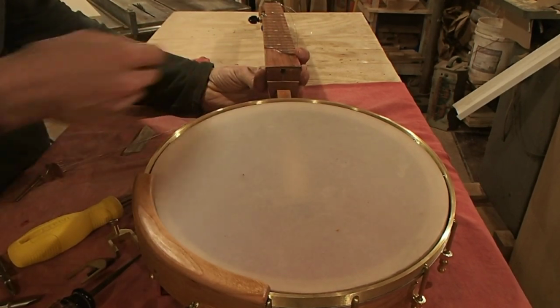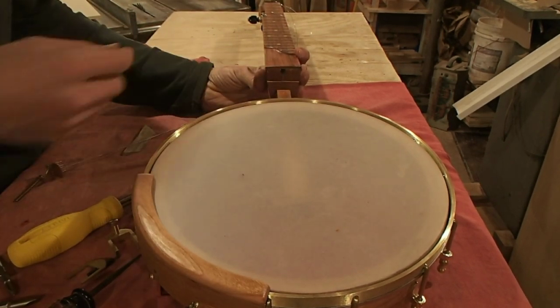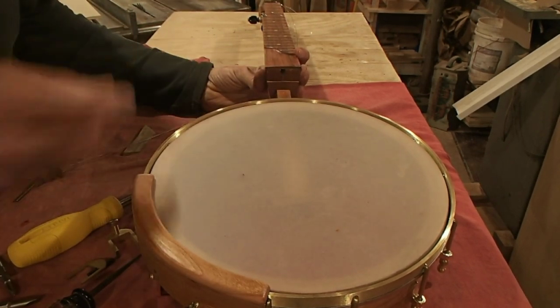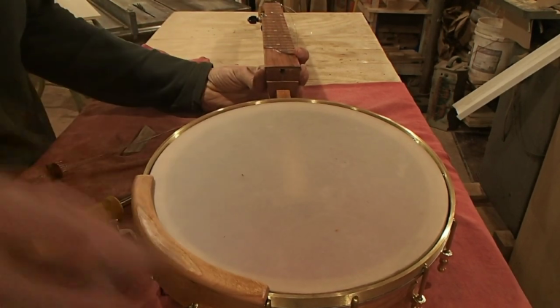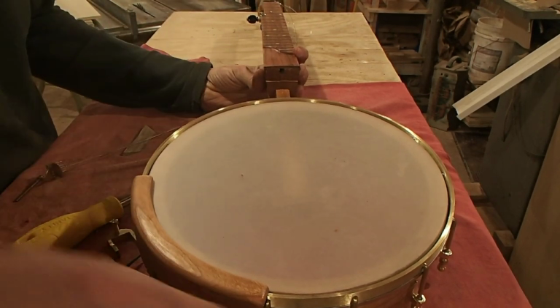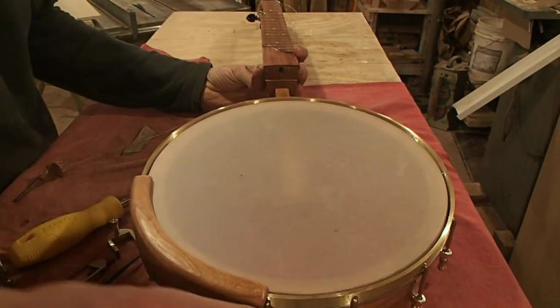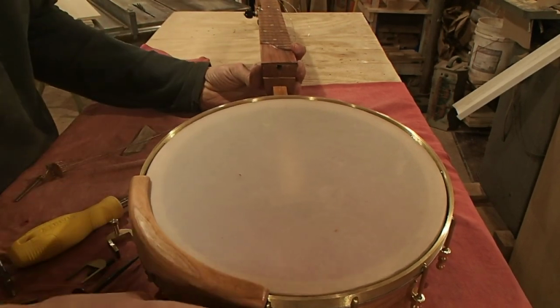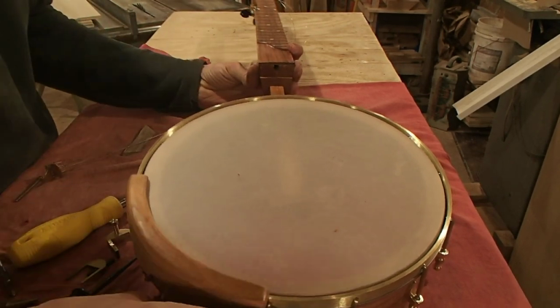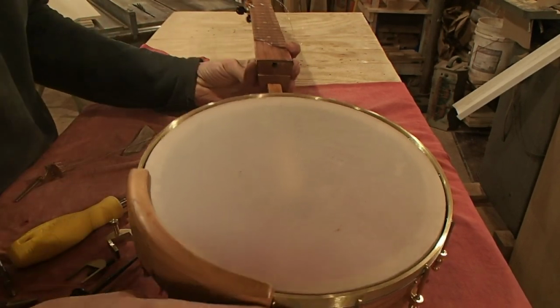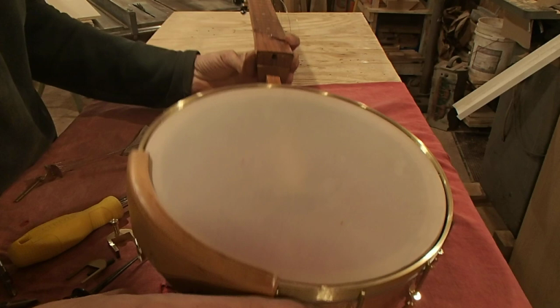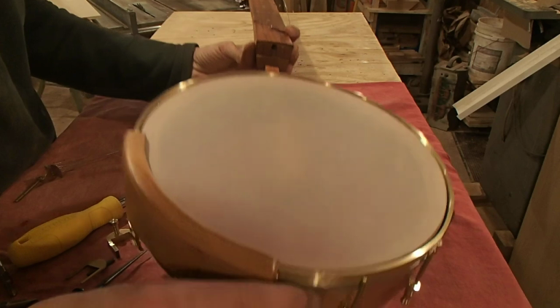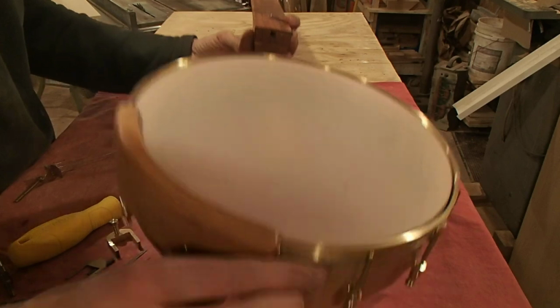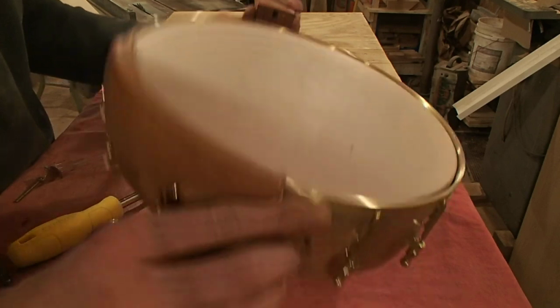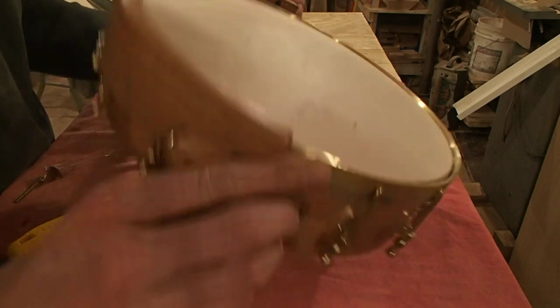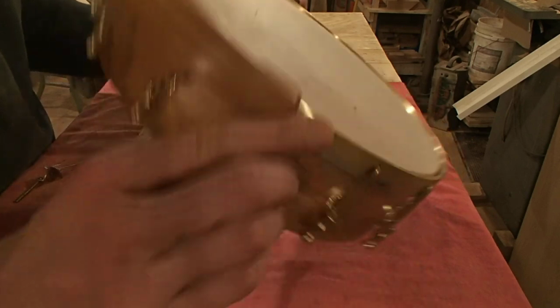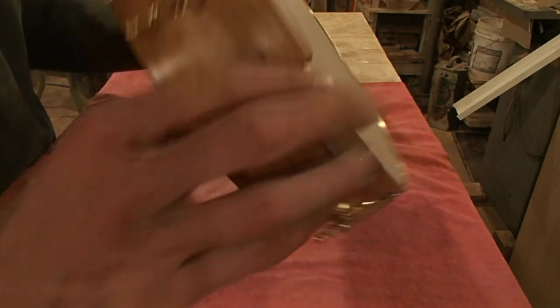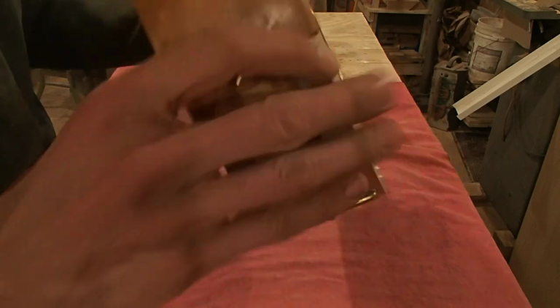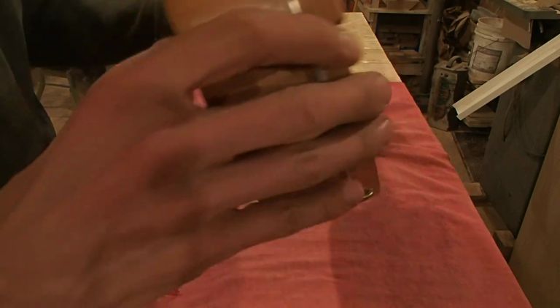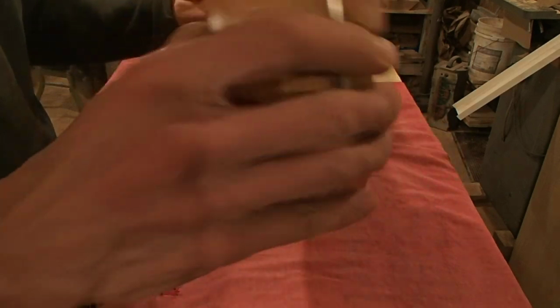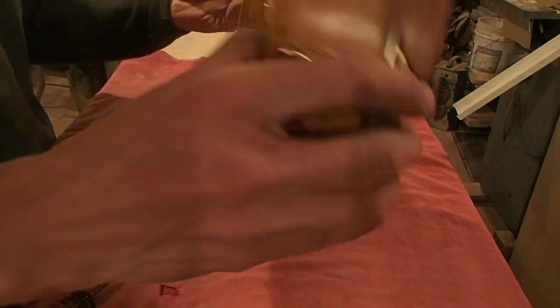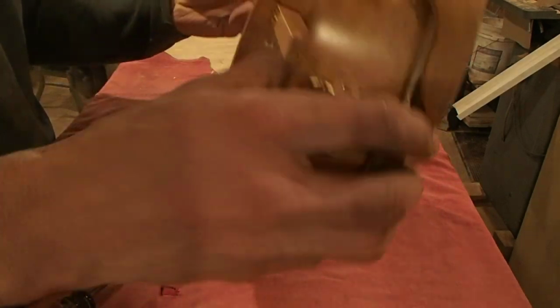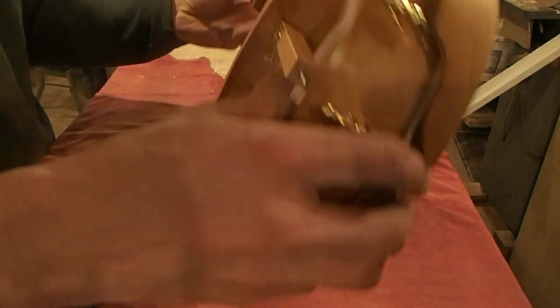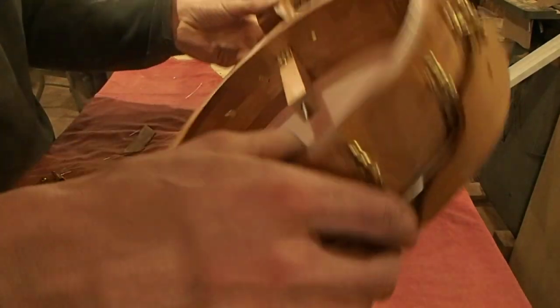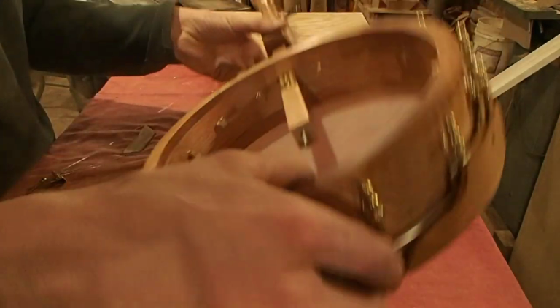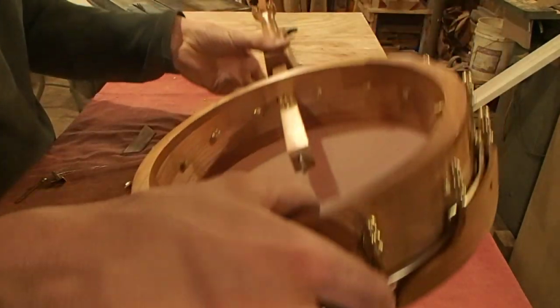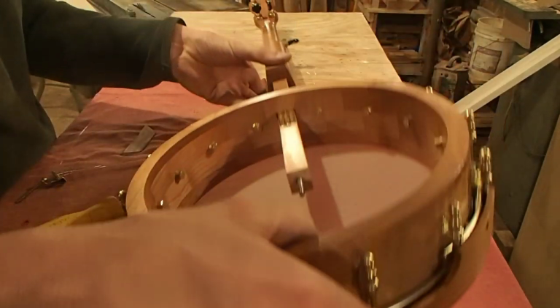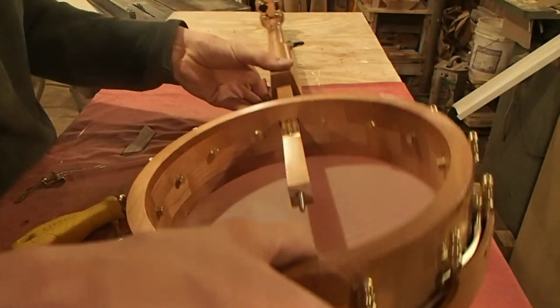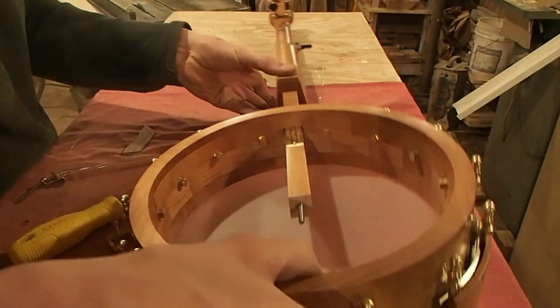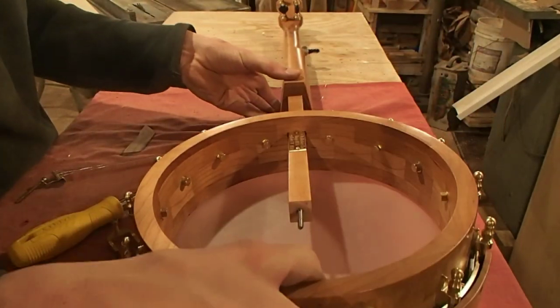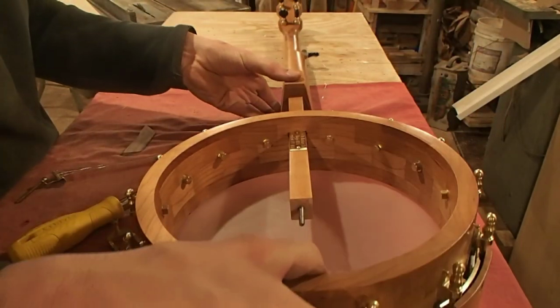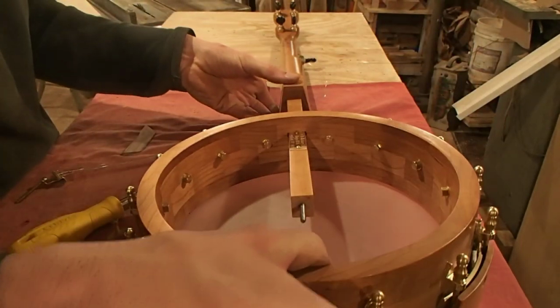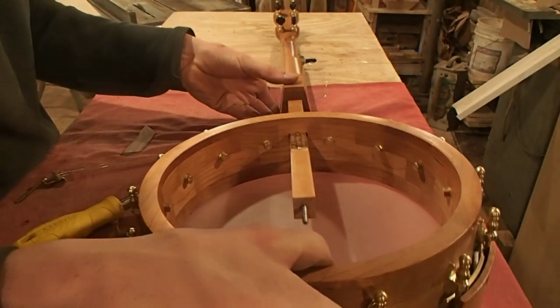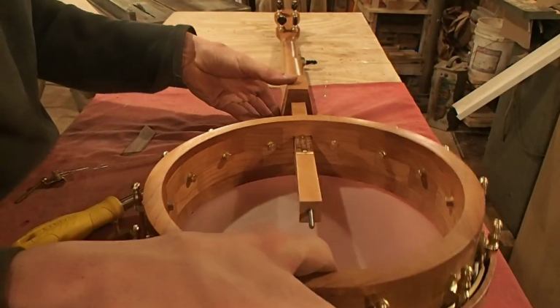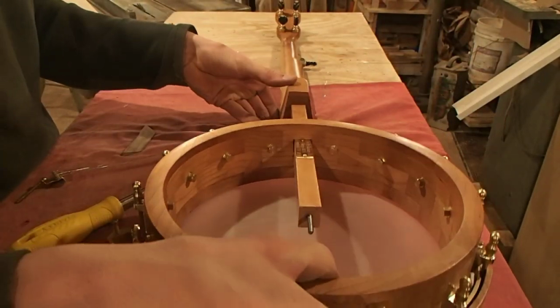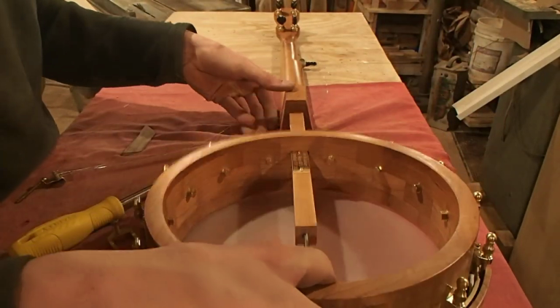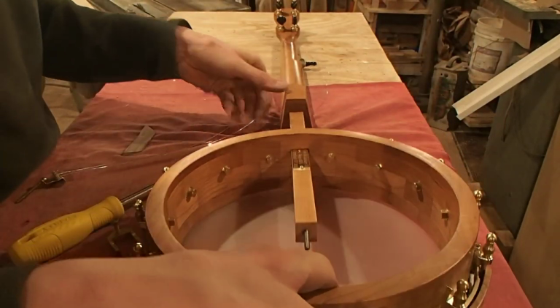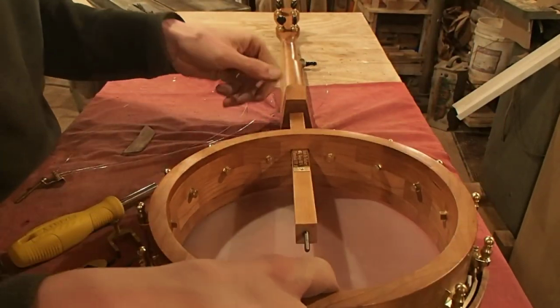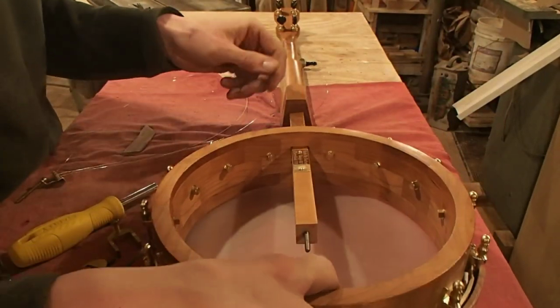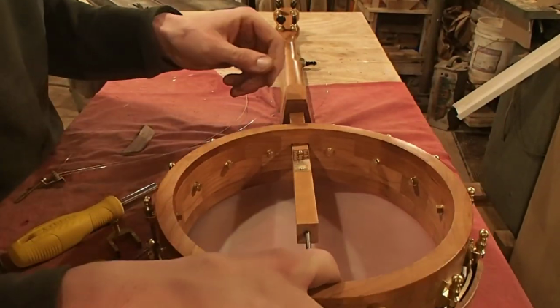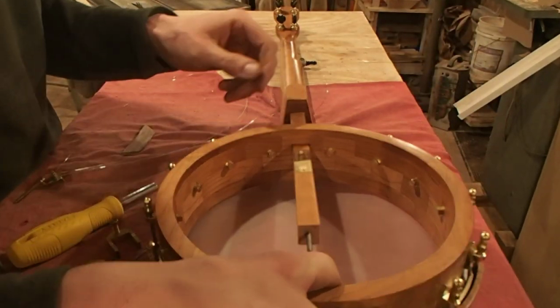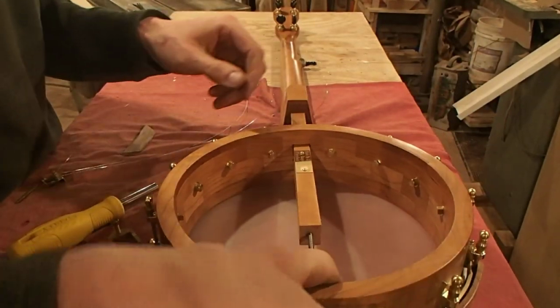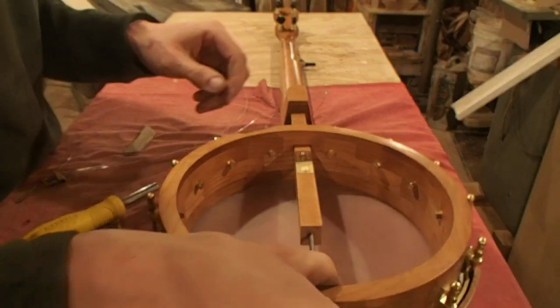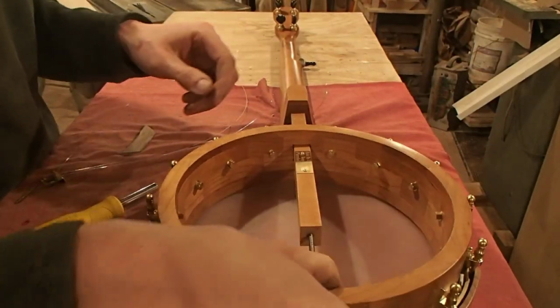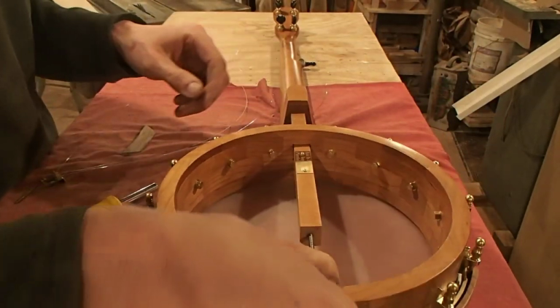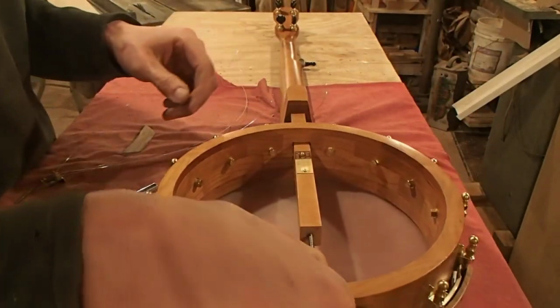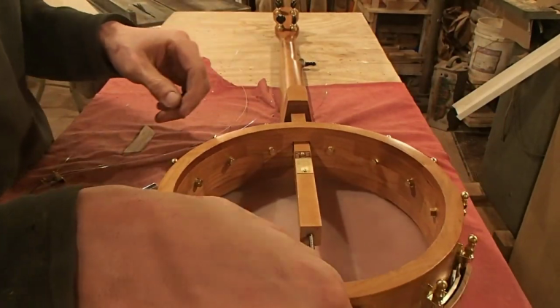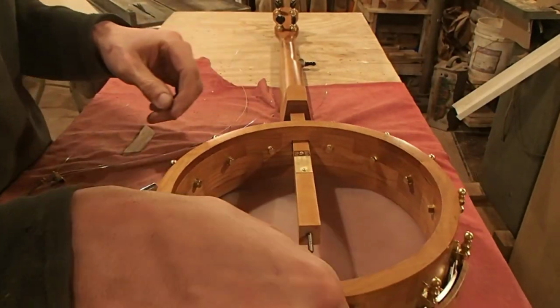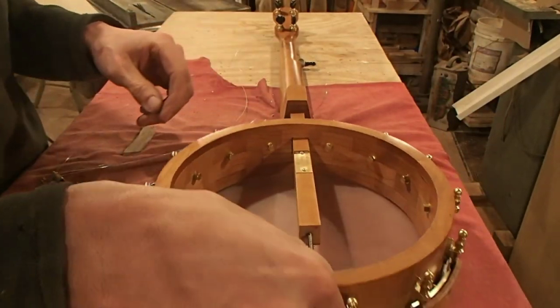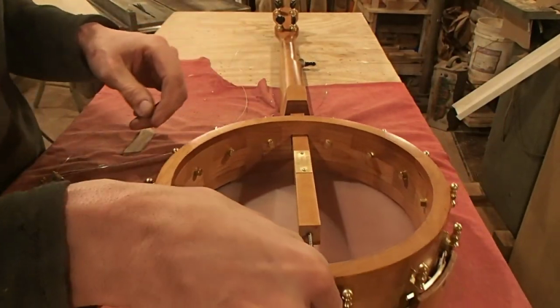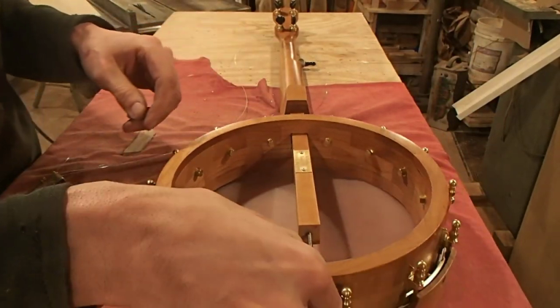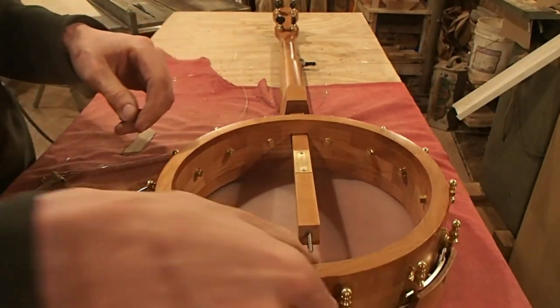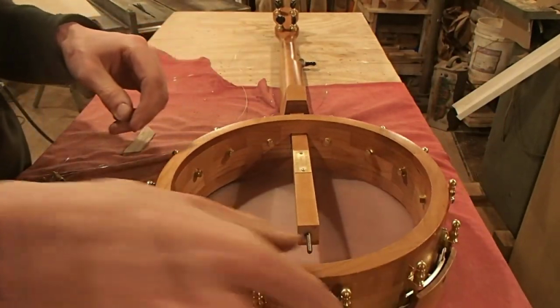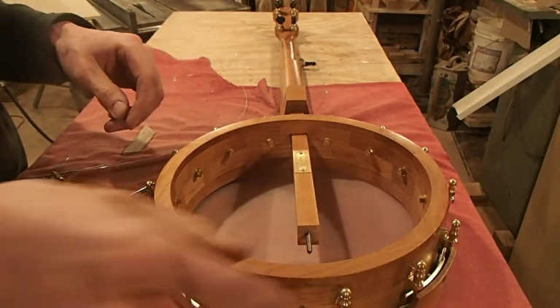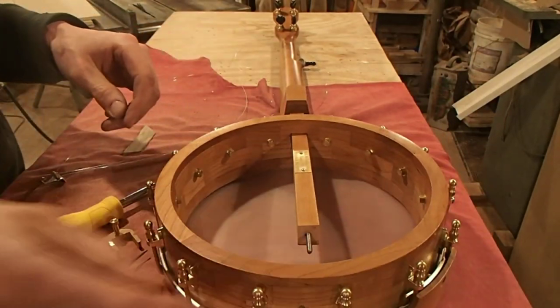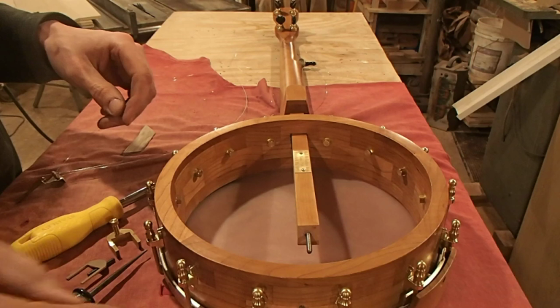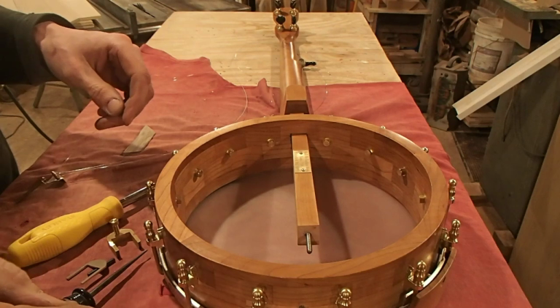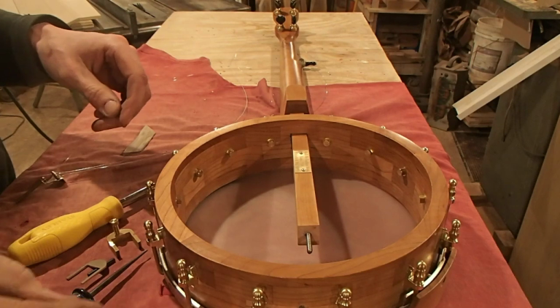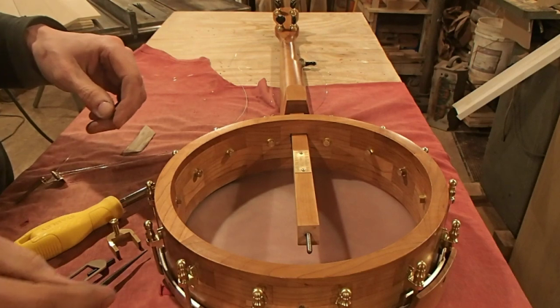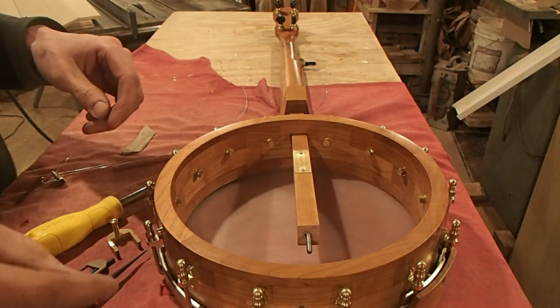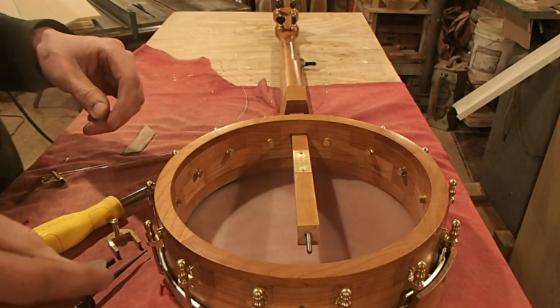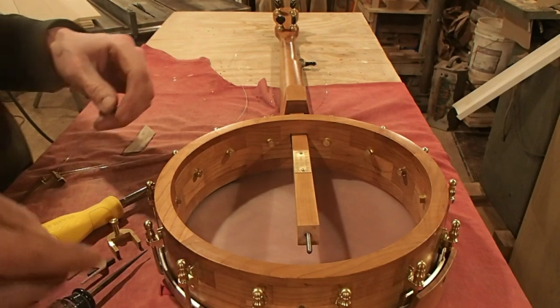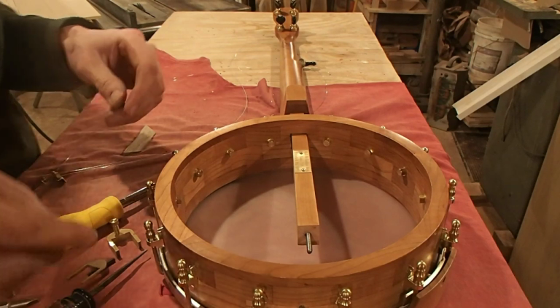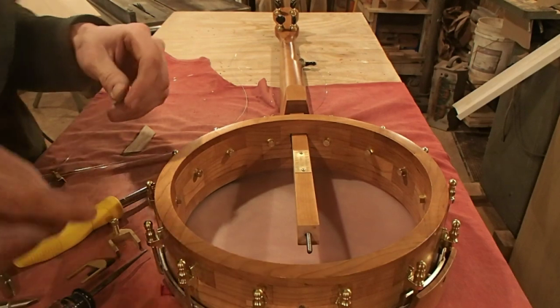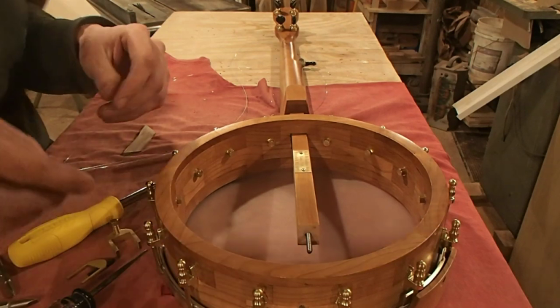And there is your truss rod adjustment right up inside that hole. It uses a 5/32nds or 4mm Allen key — it's the same size, just metric or SAE.